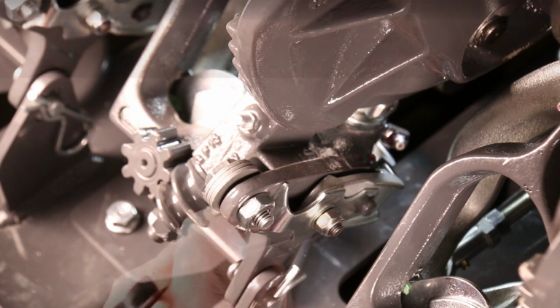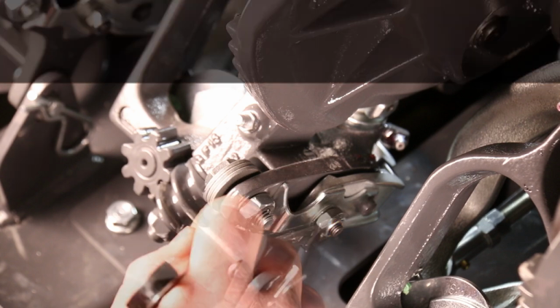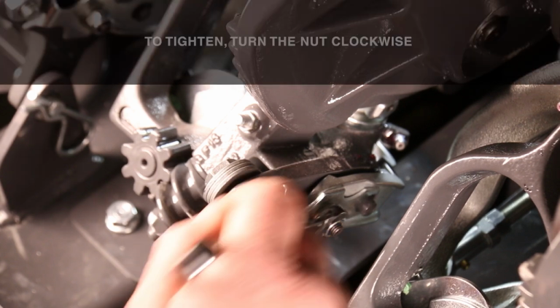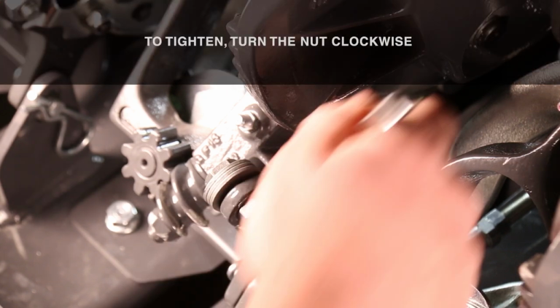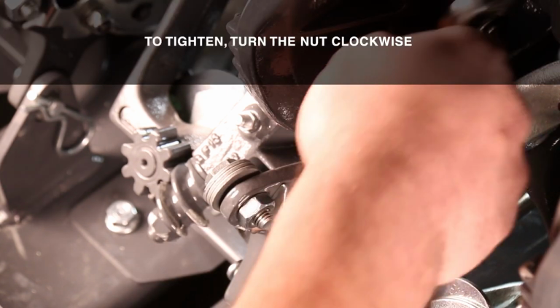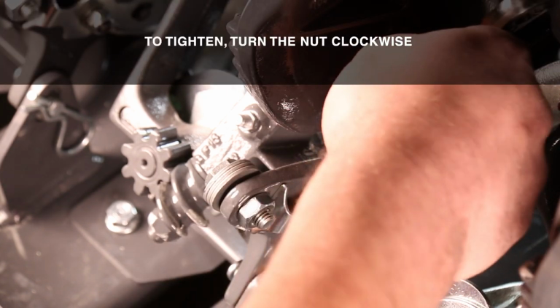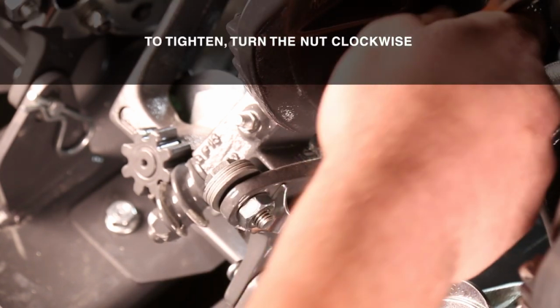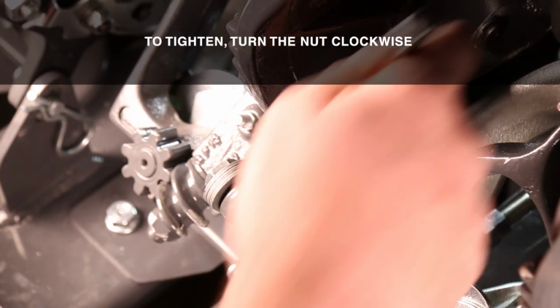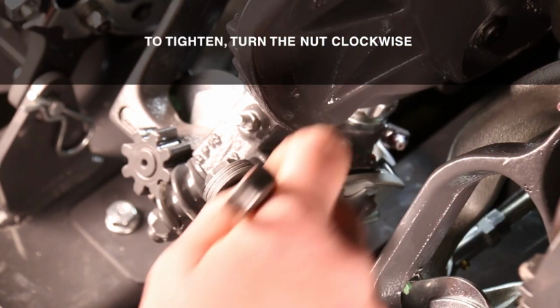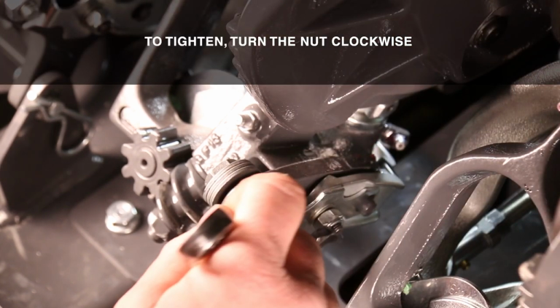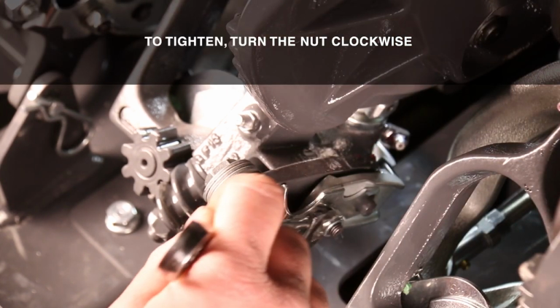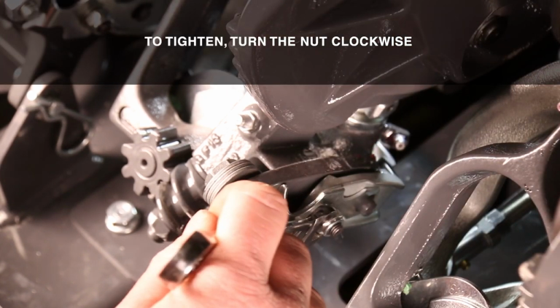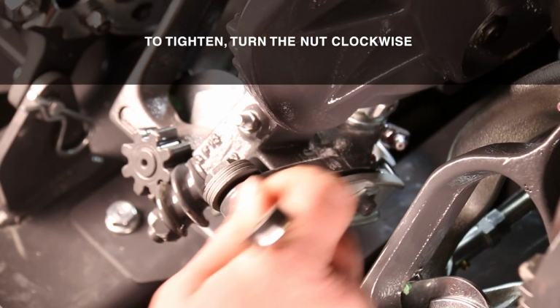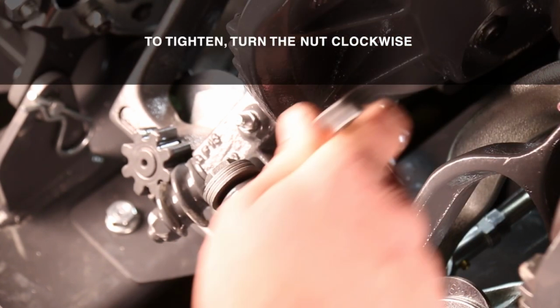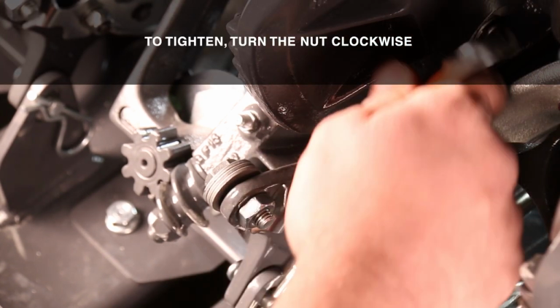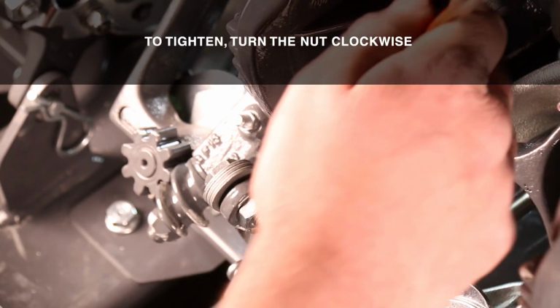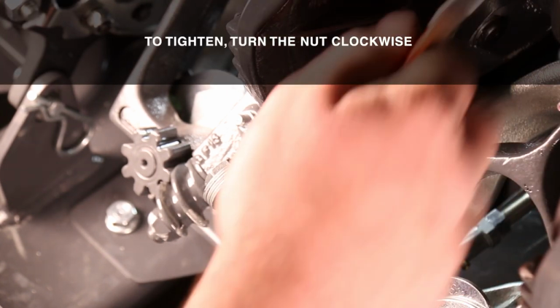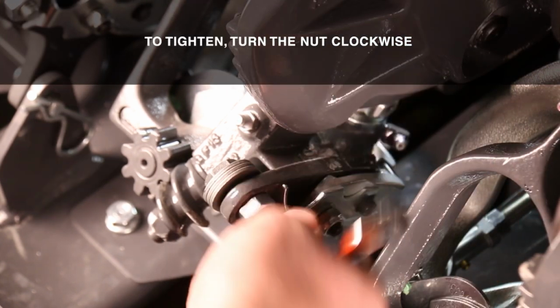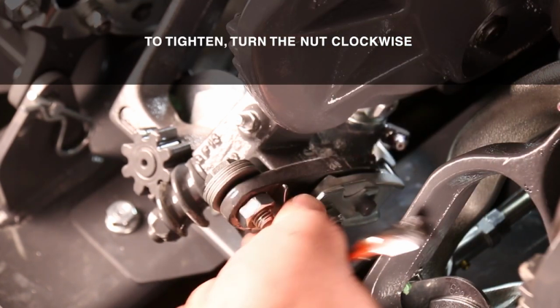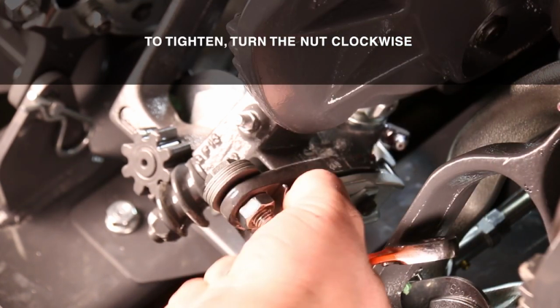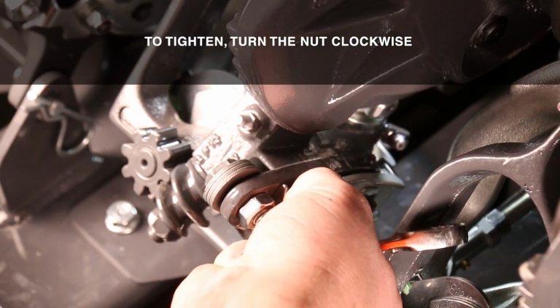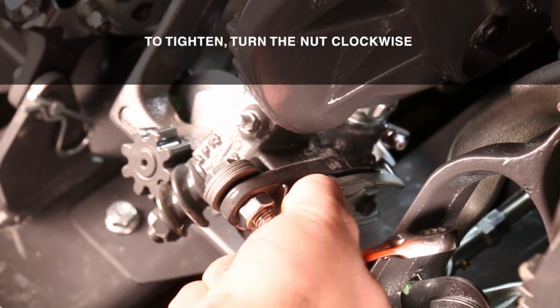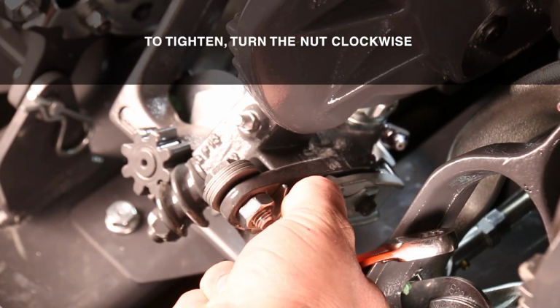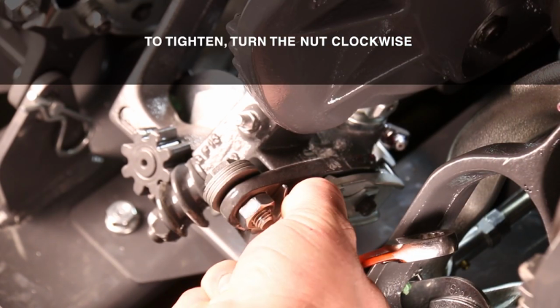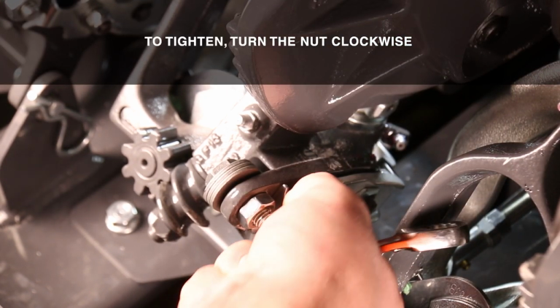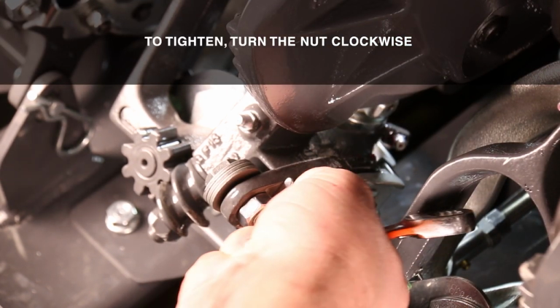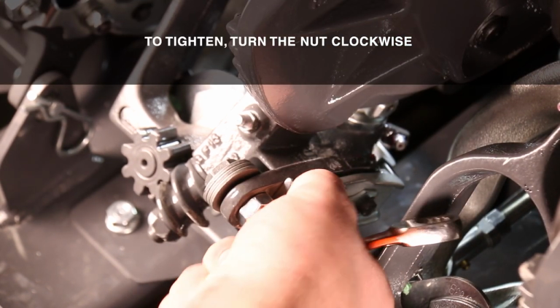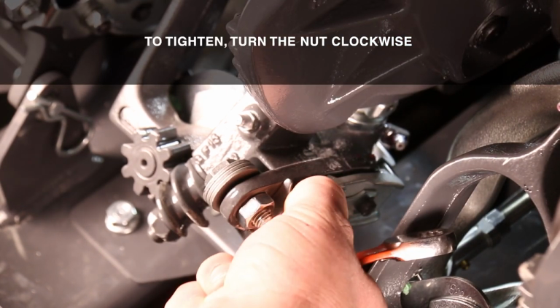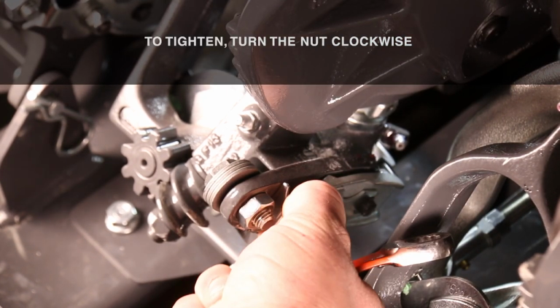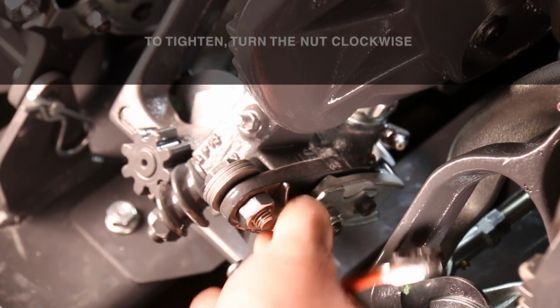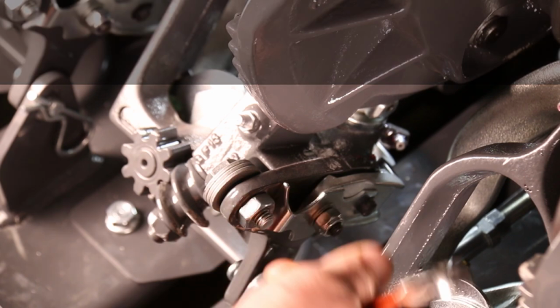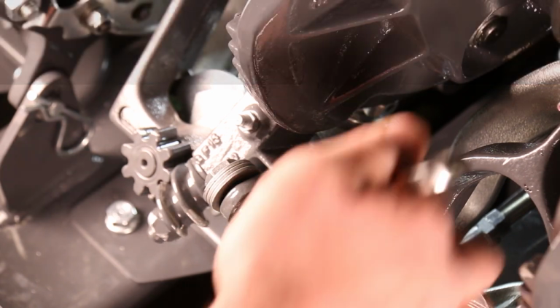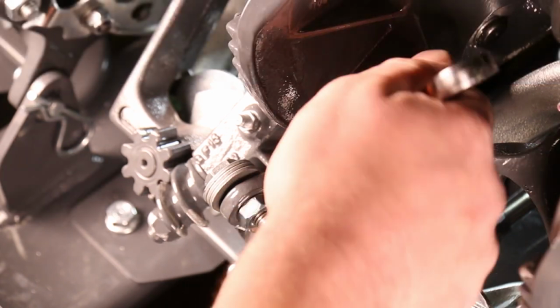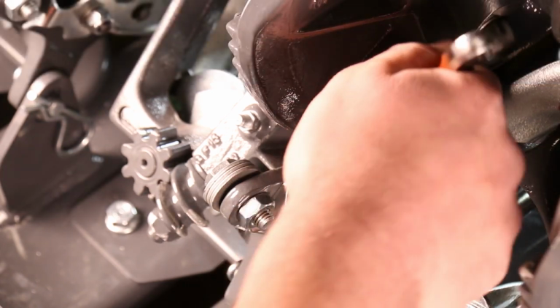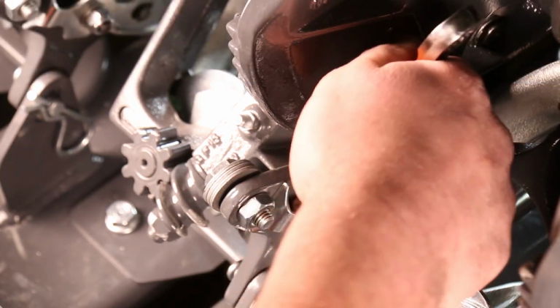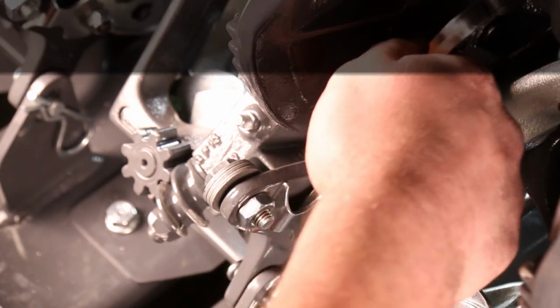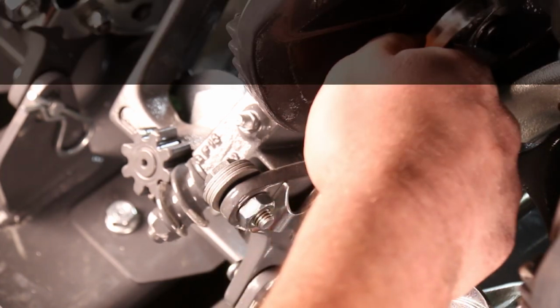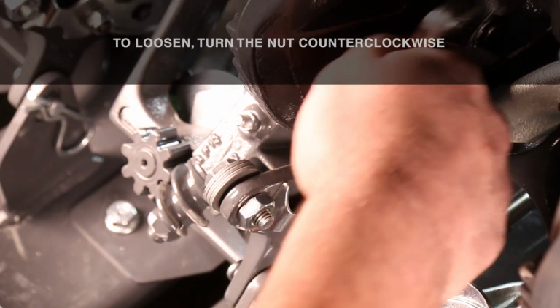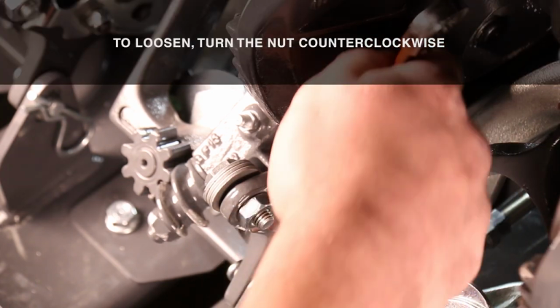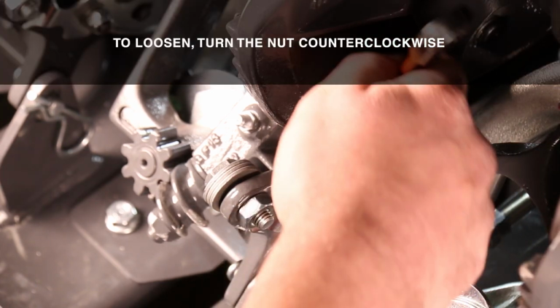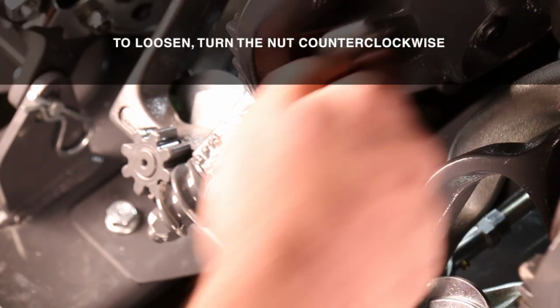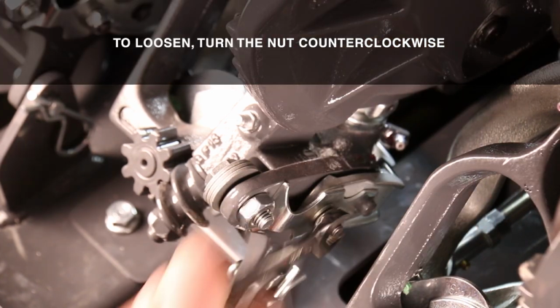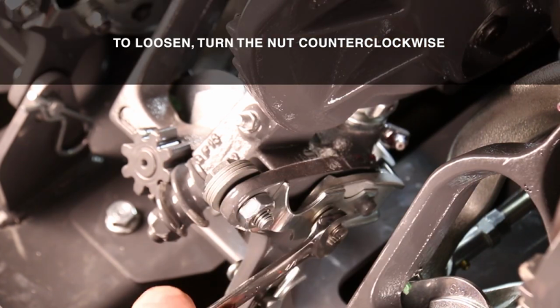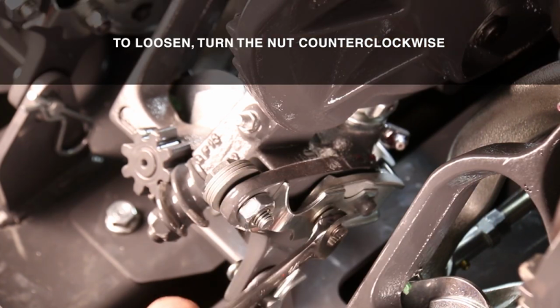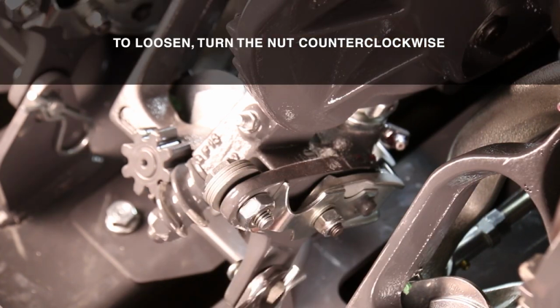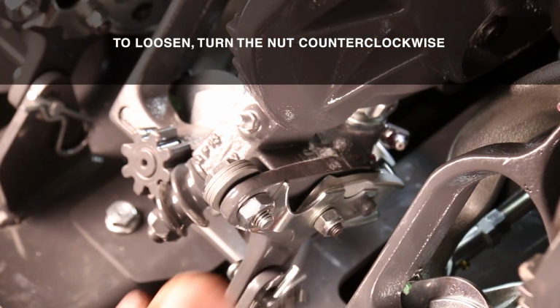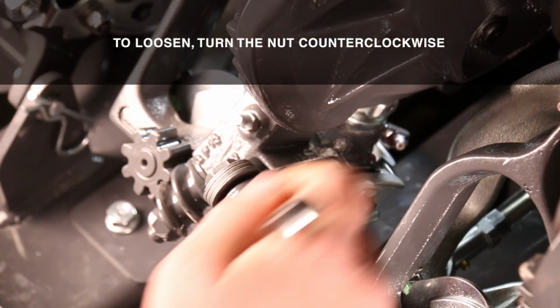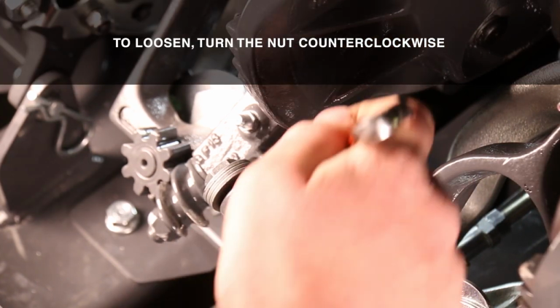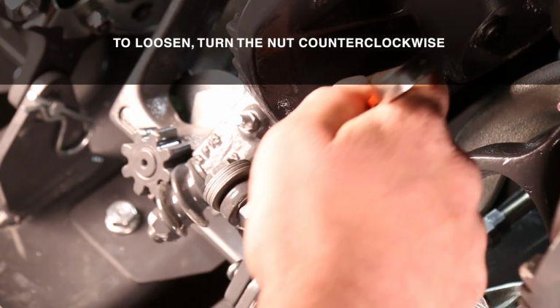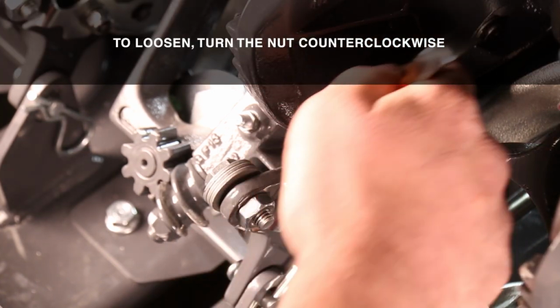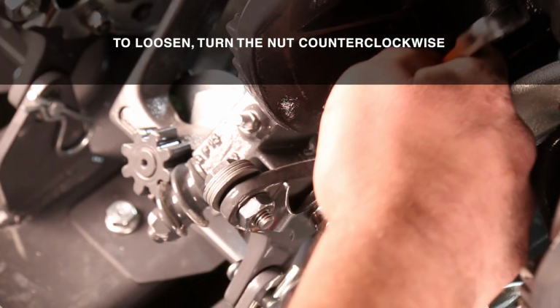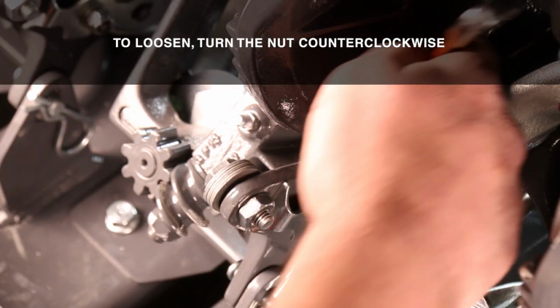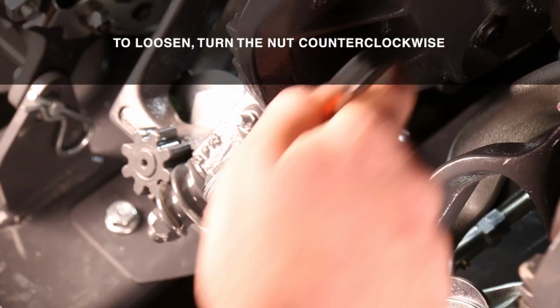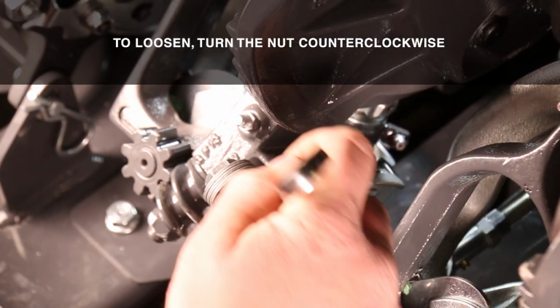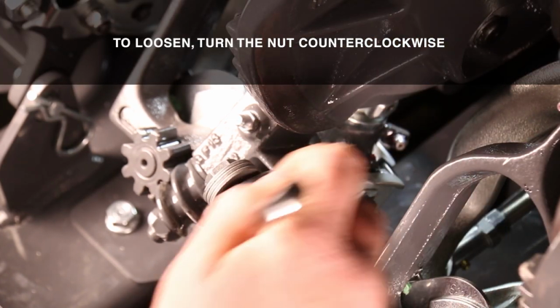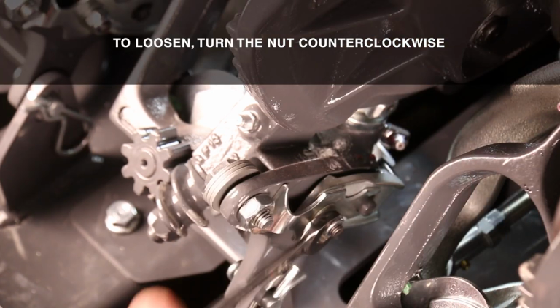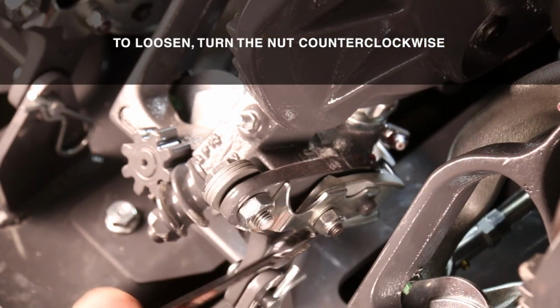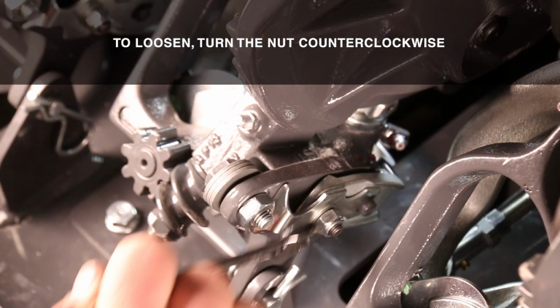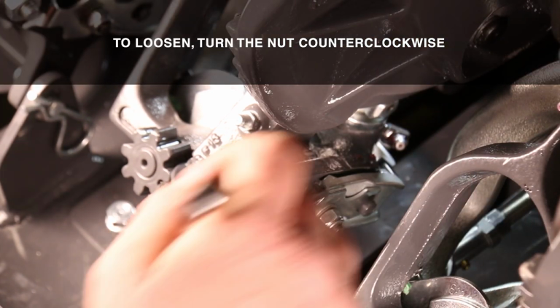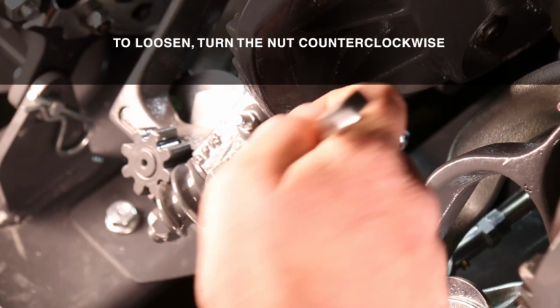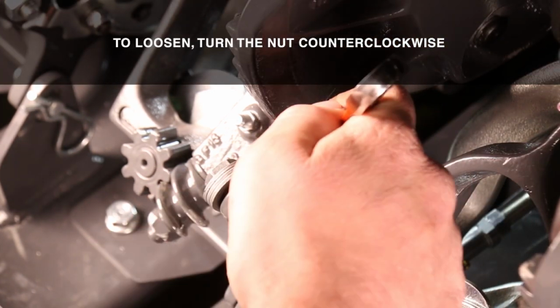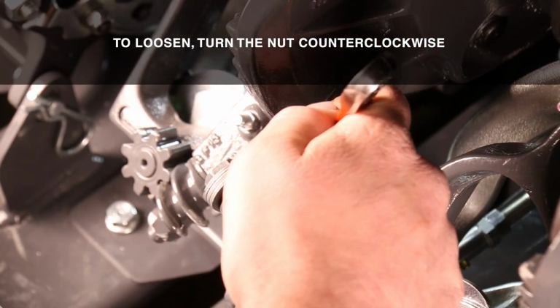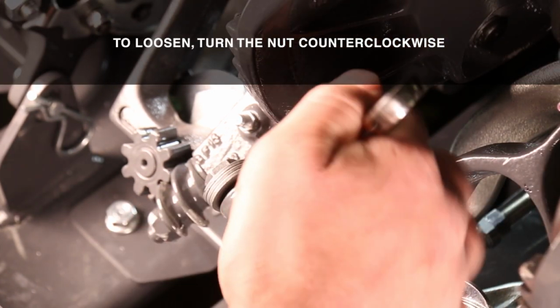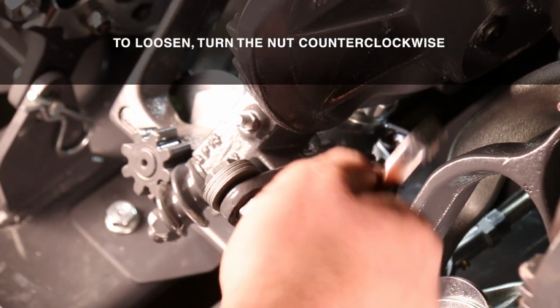To tighten the tension, turn the nut clockwise. To loosen the tension, turn the nut counter-clockwise.